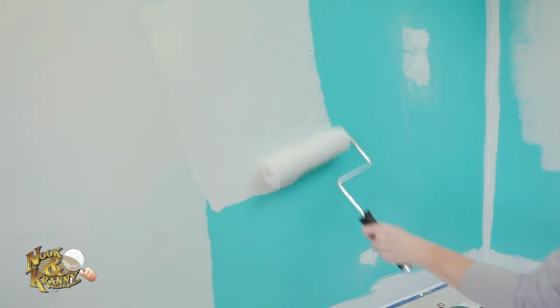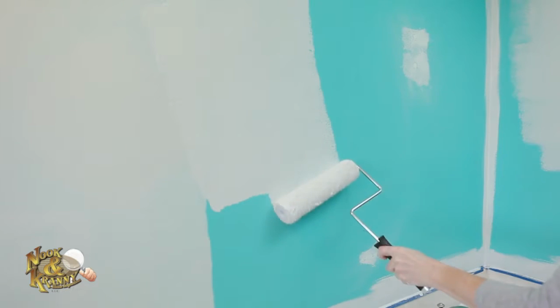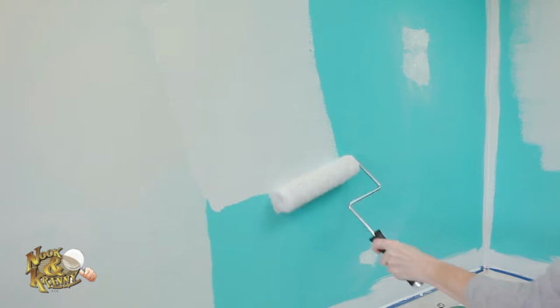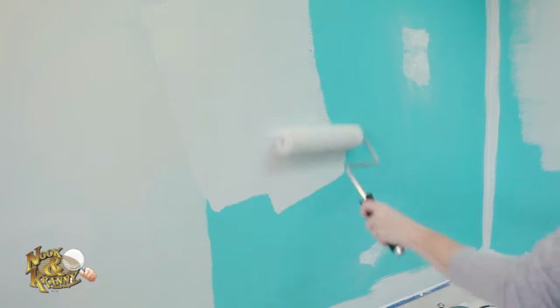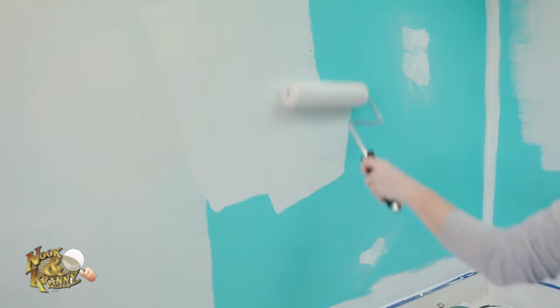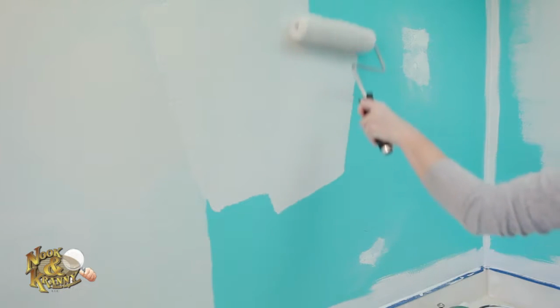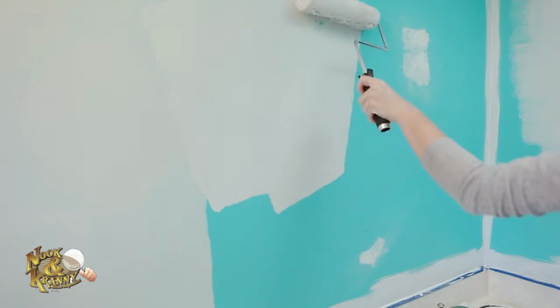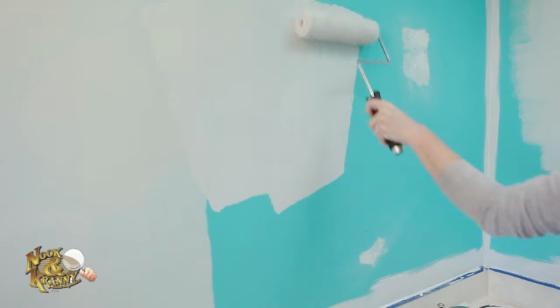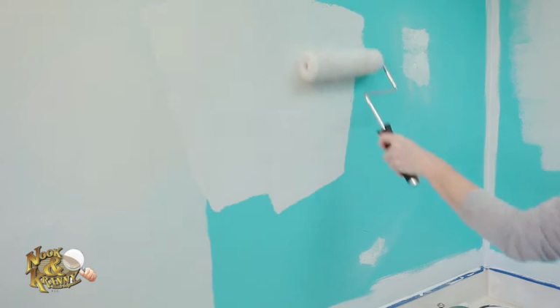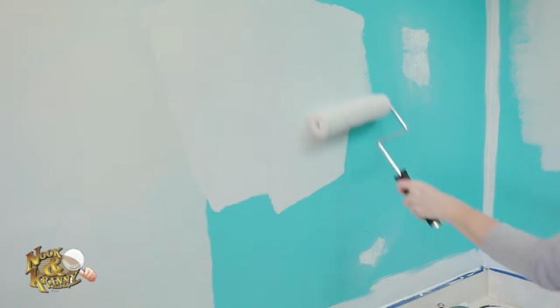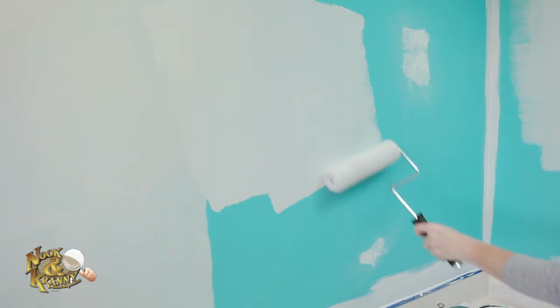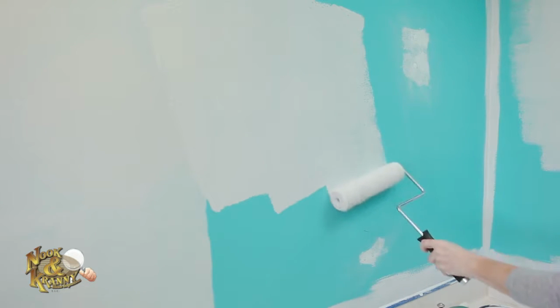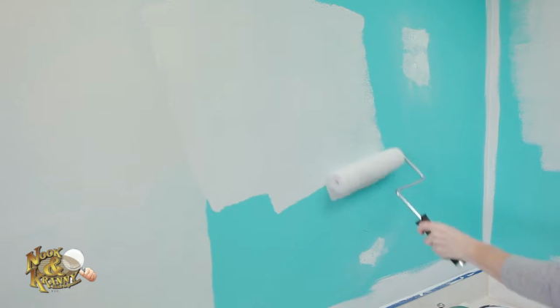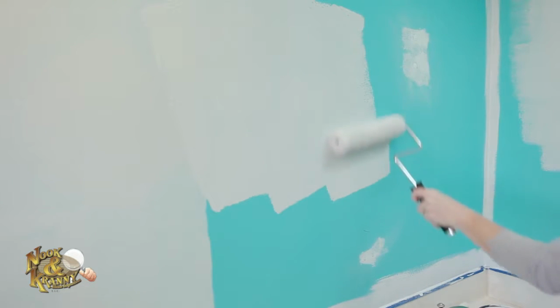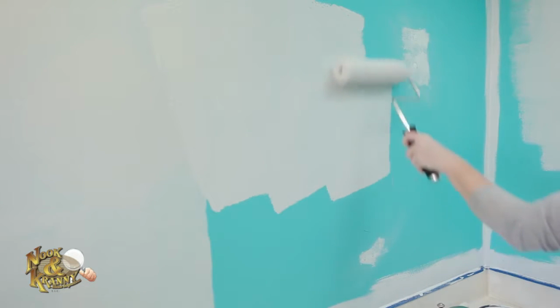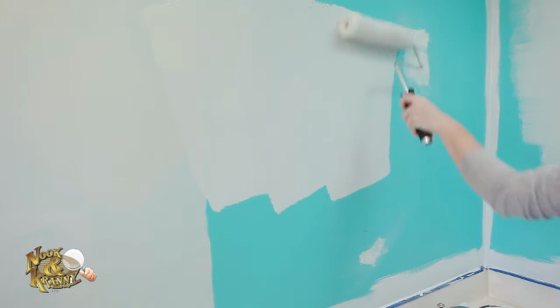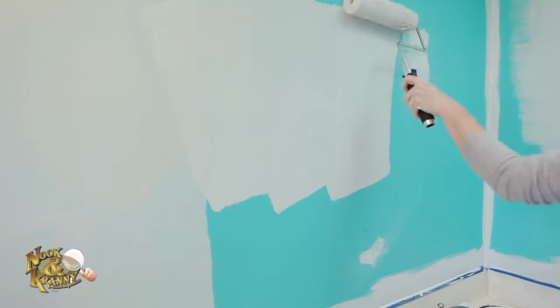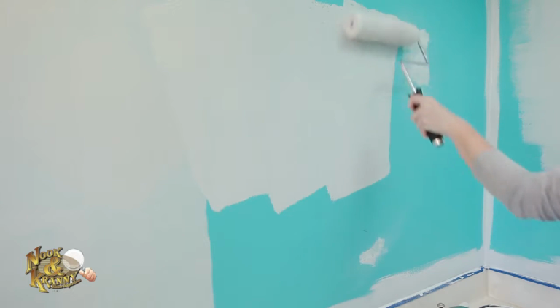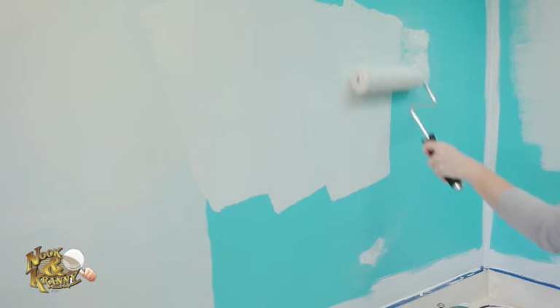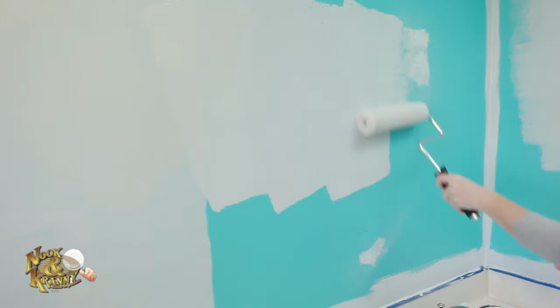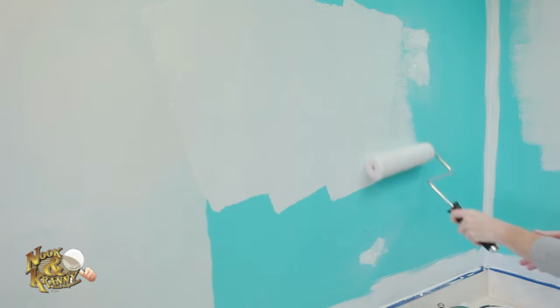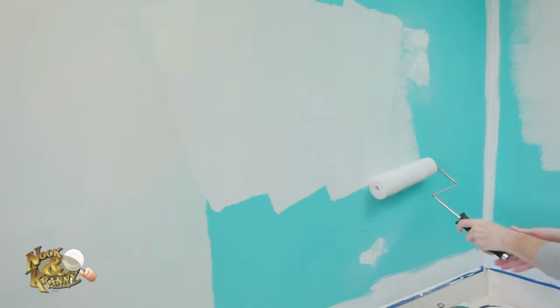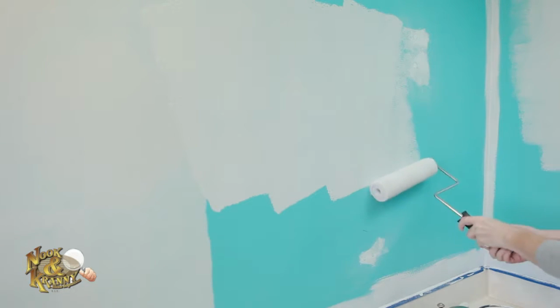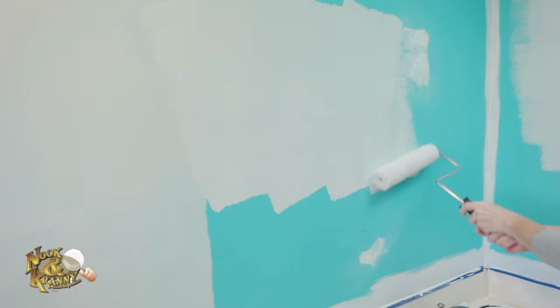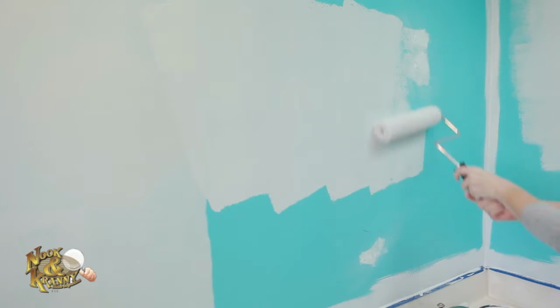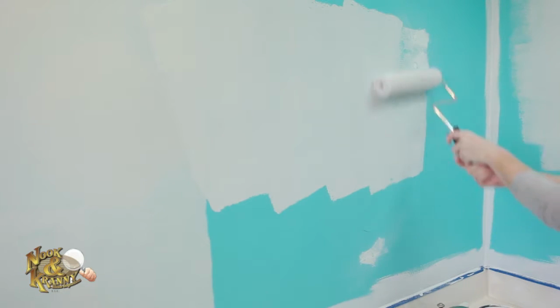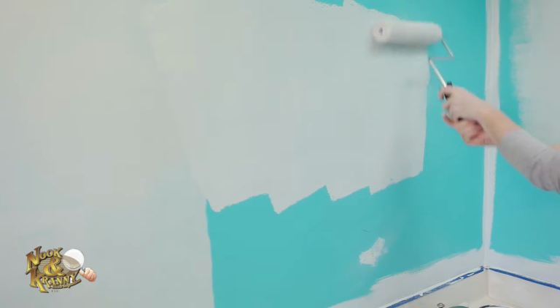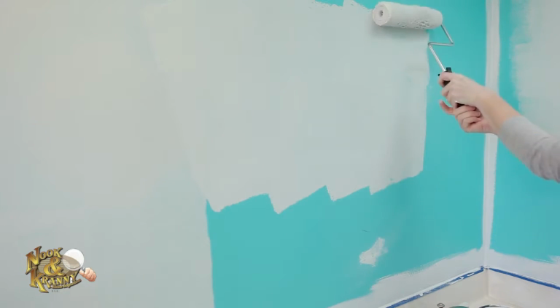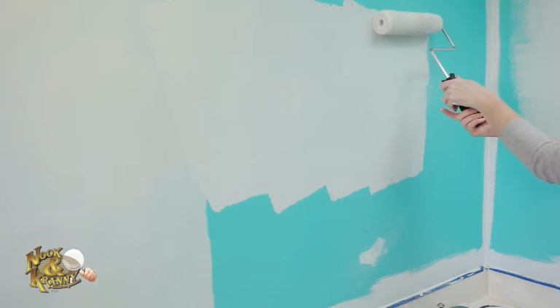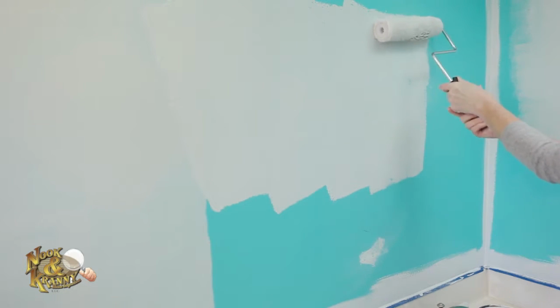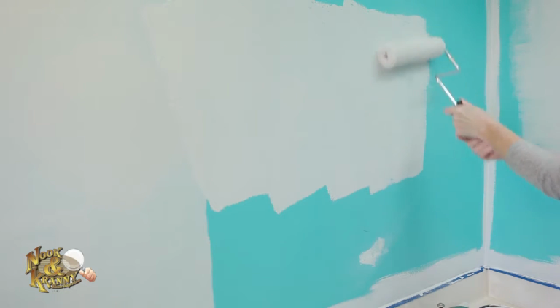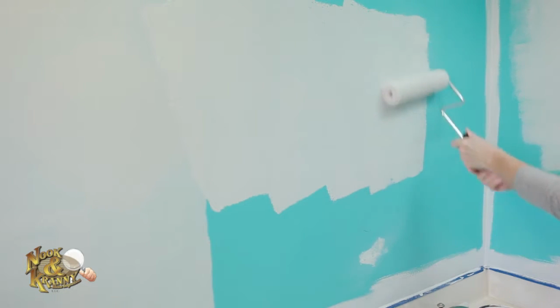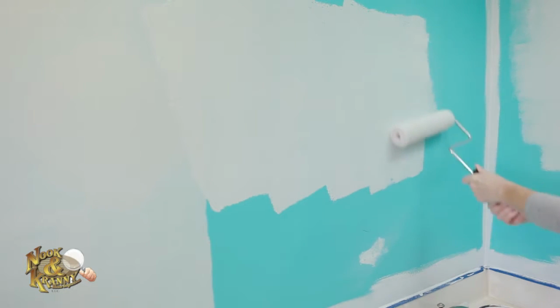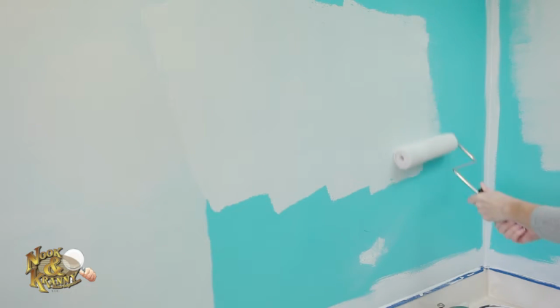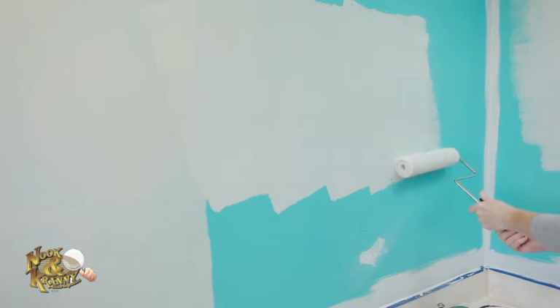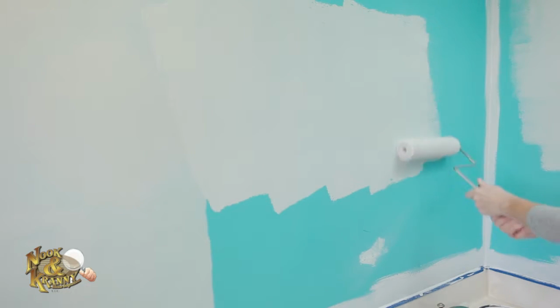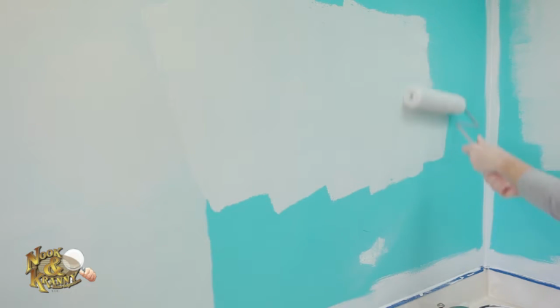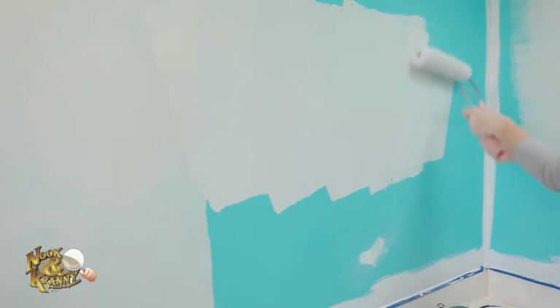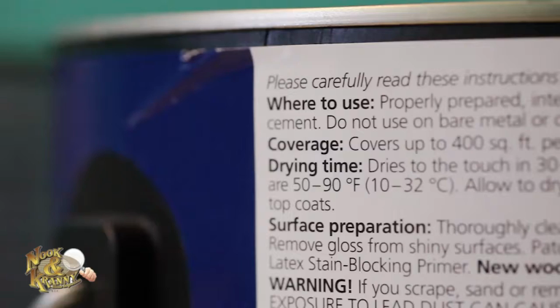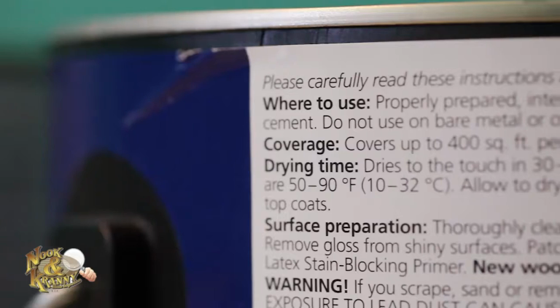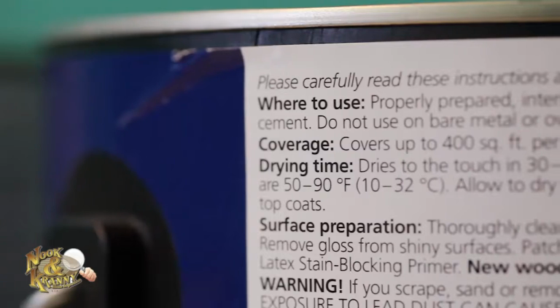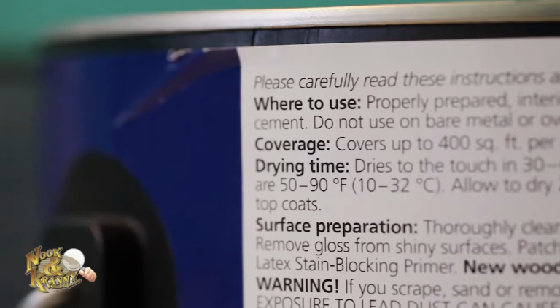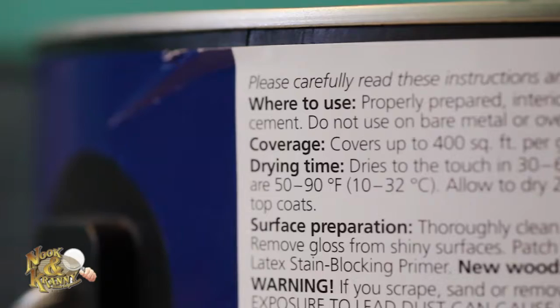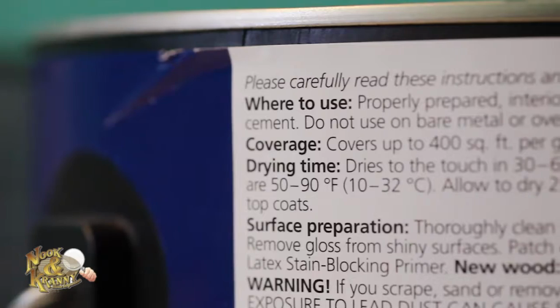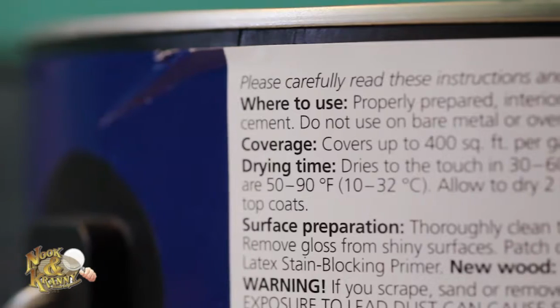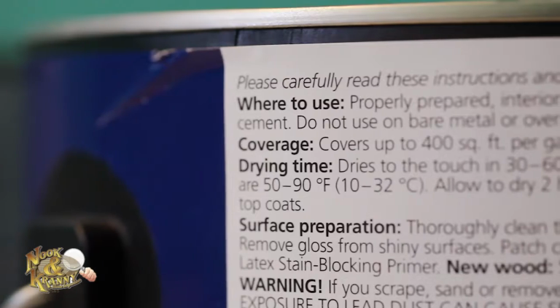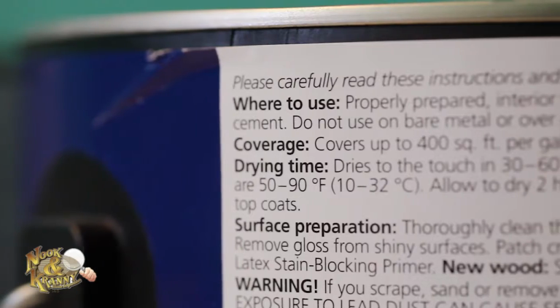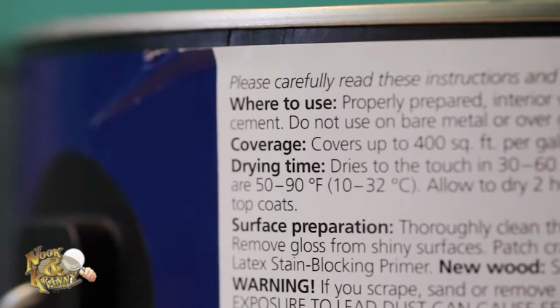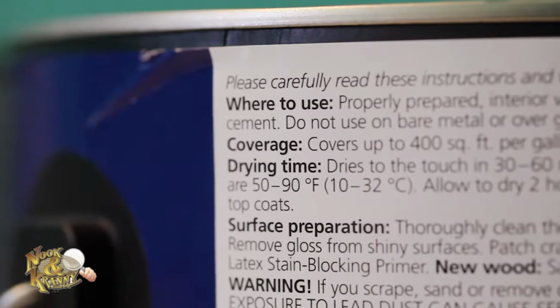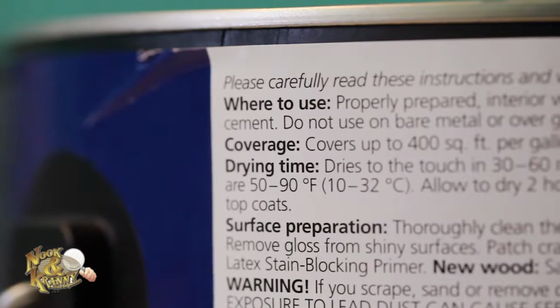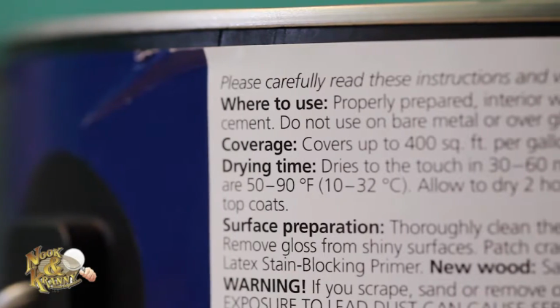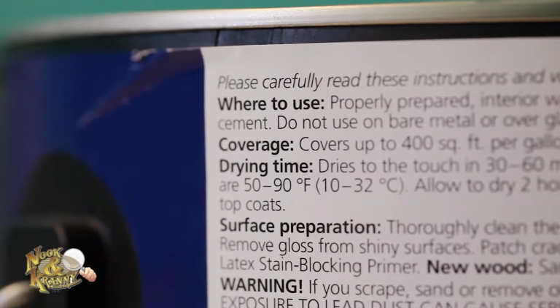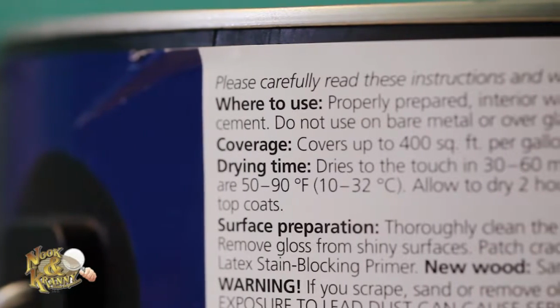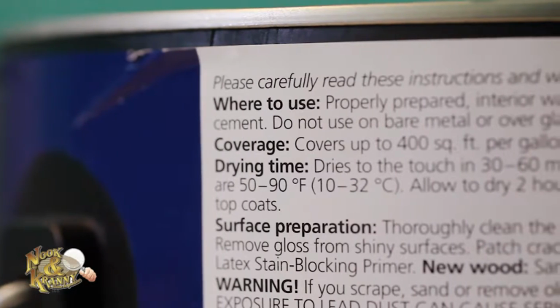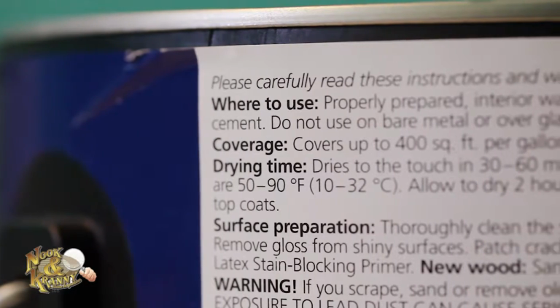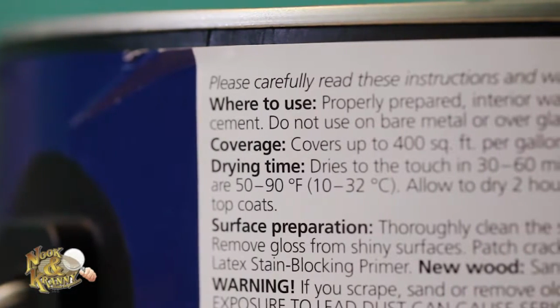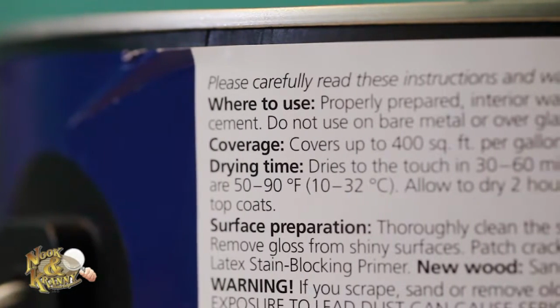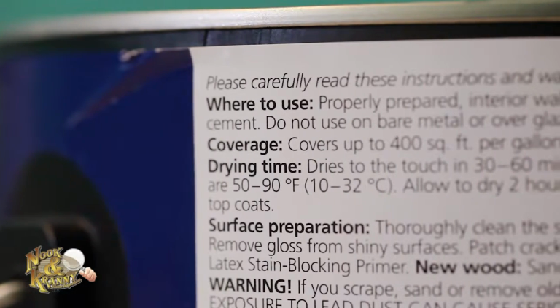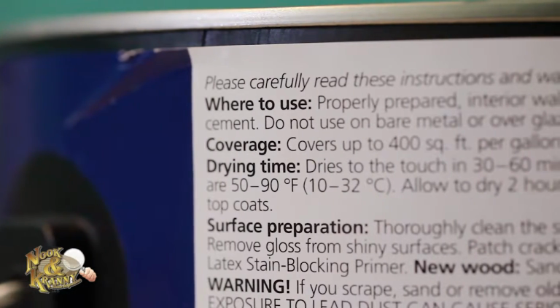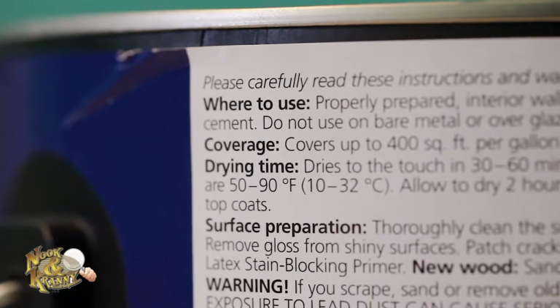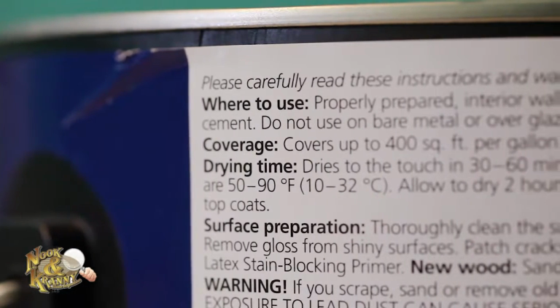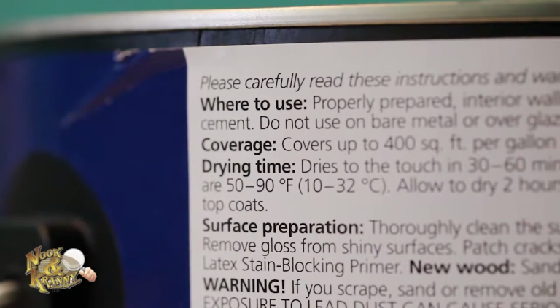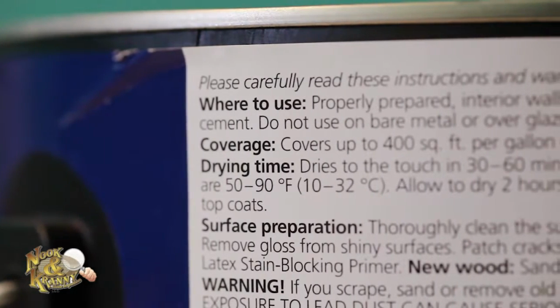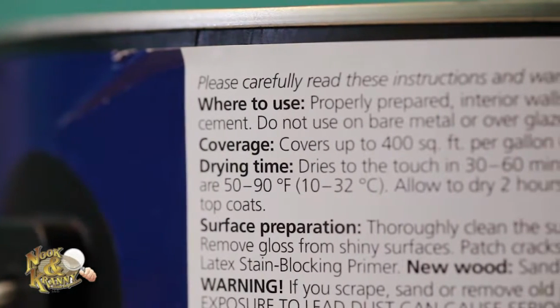Each coat usually needs at least two hours of drying time before another can be applied, but be sure to read your paint's instructions to confirm this.